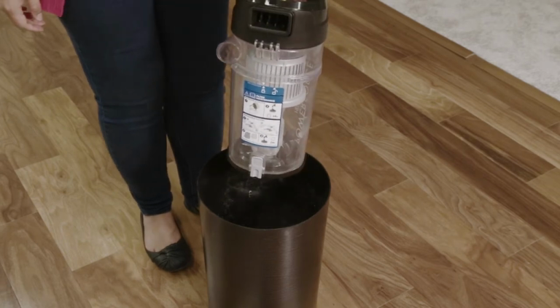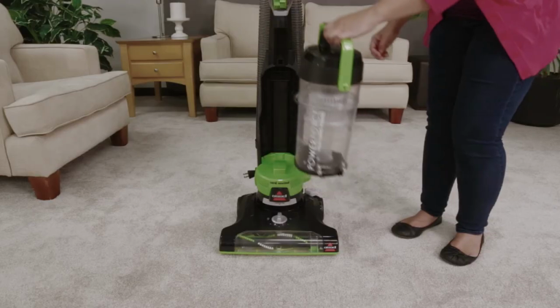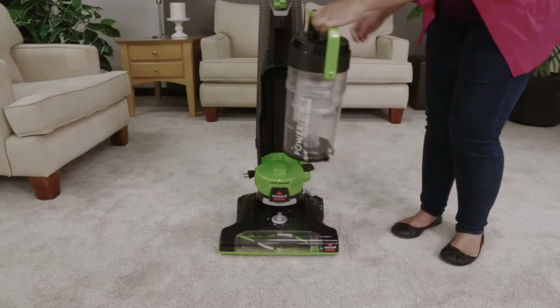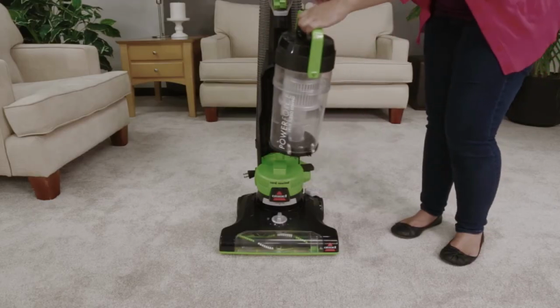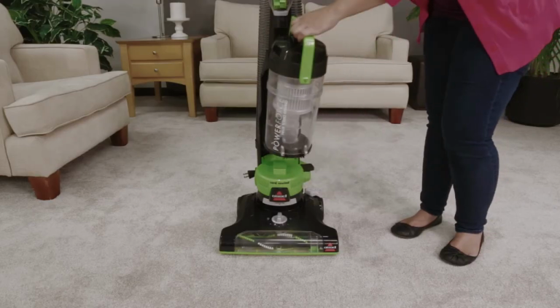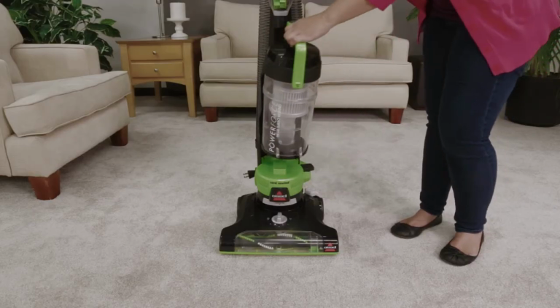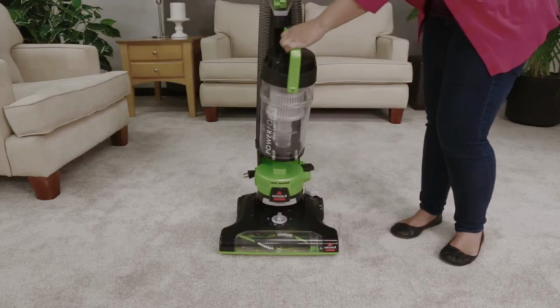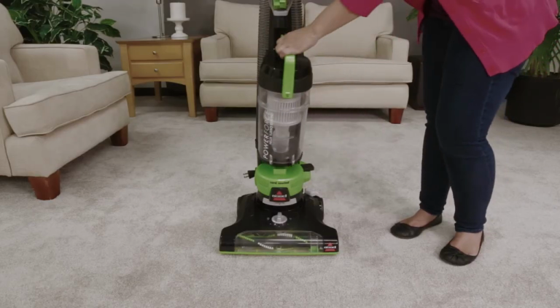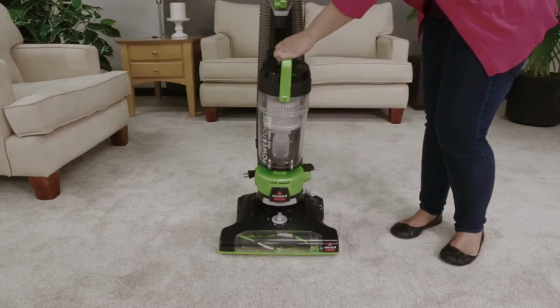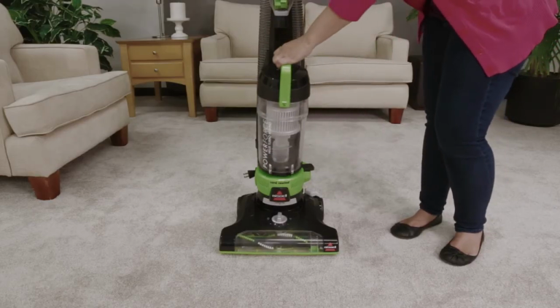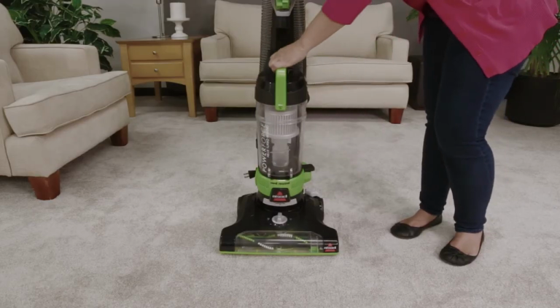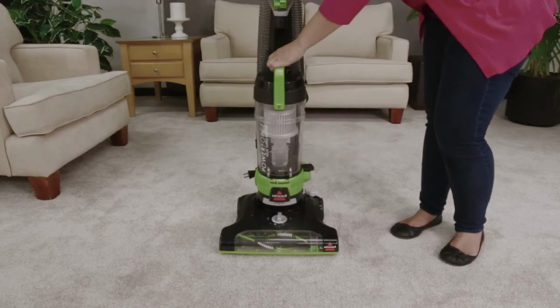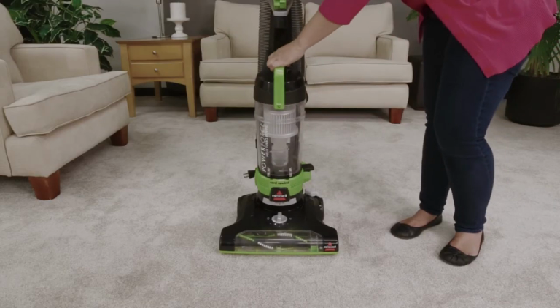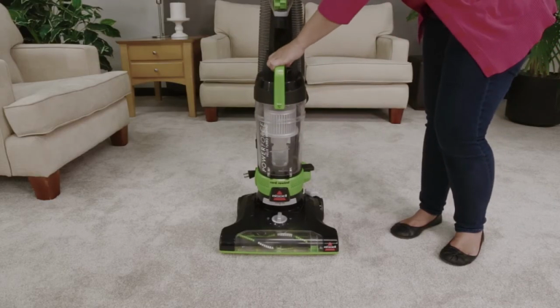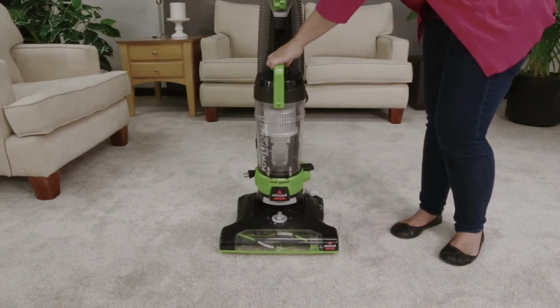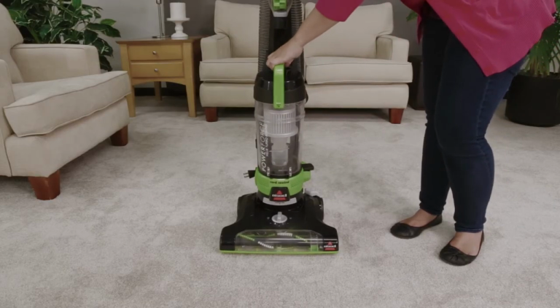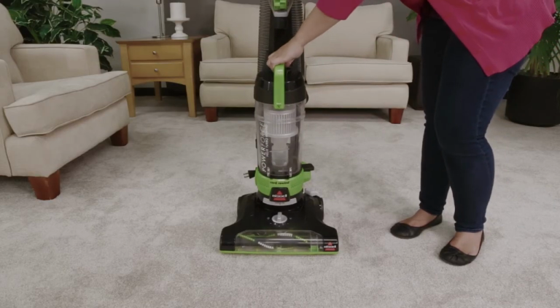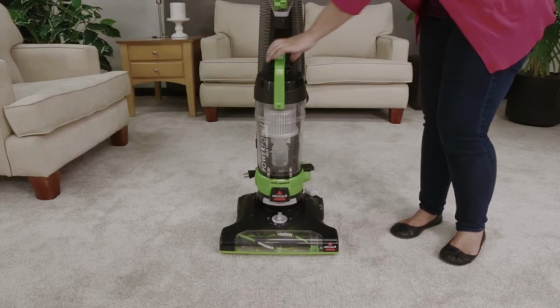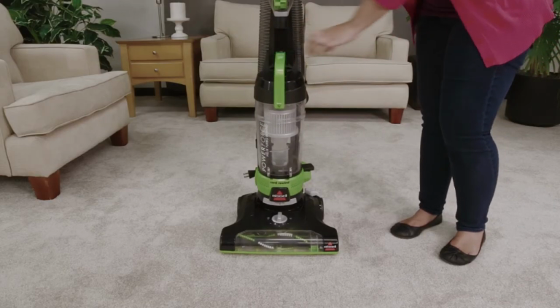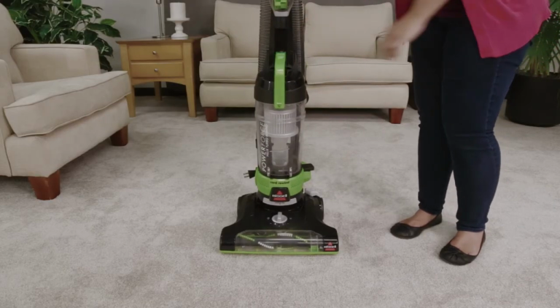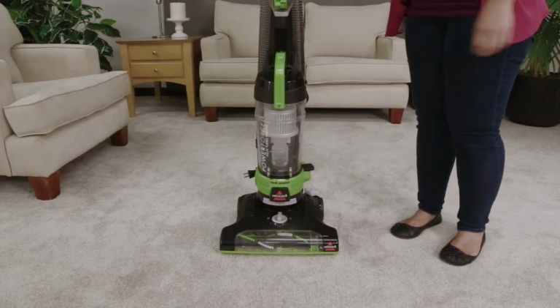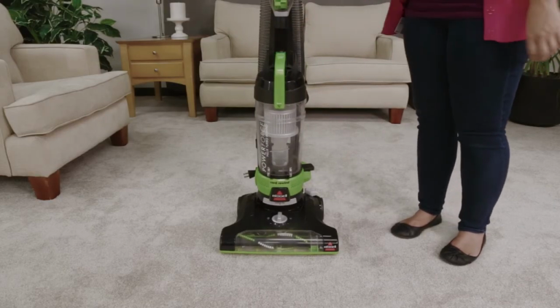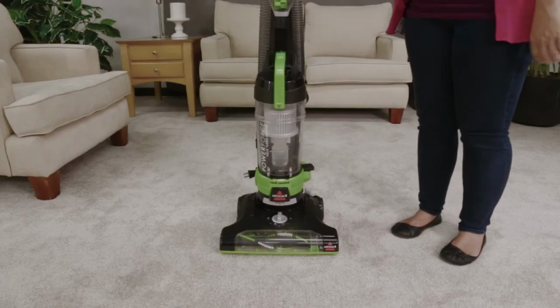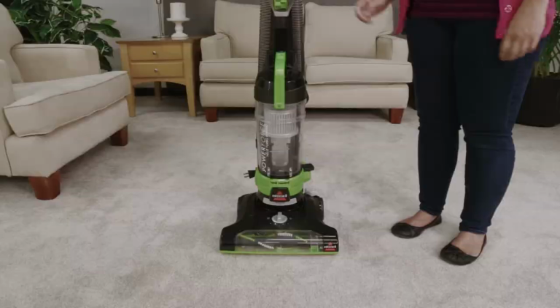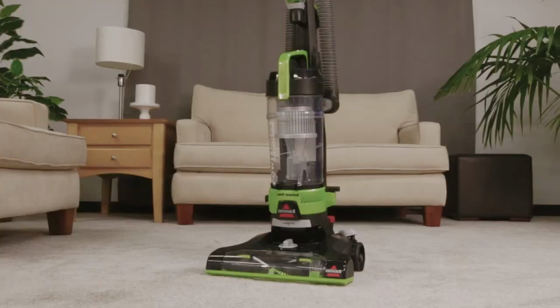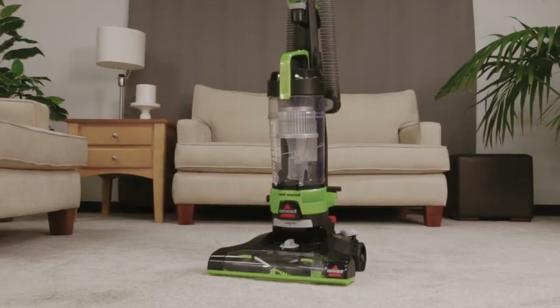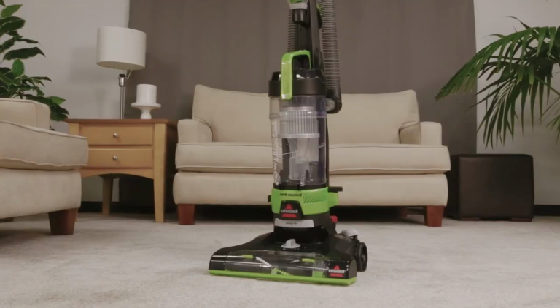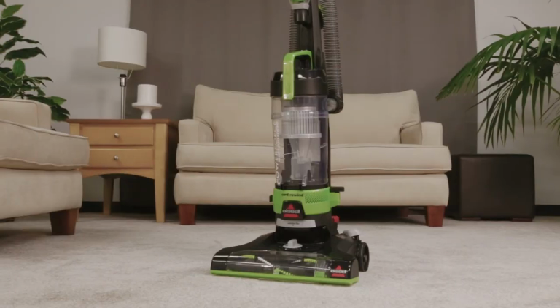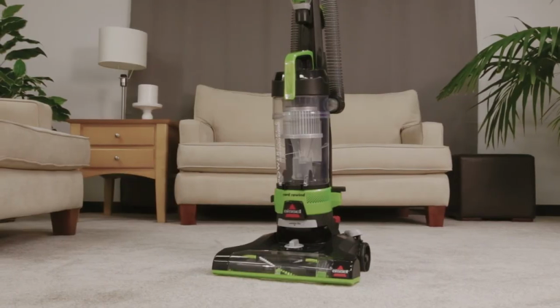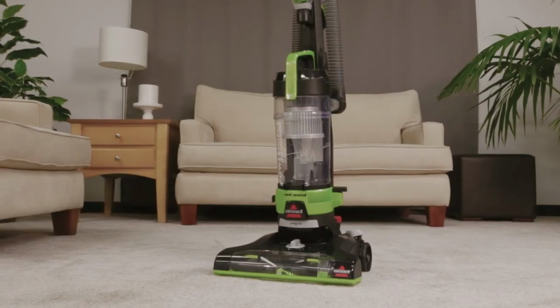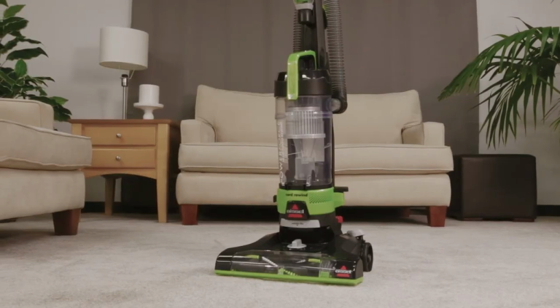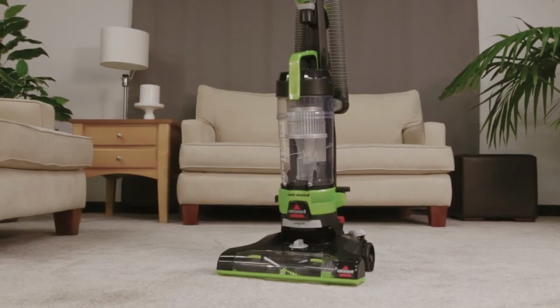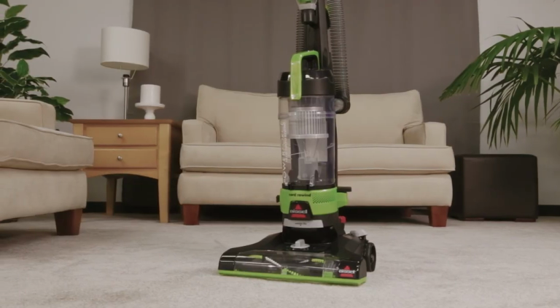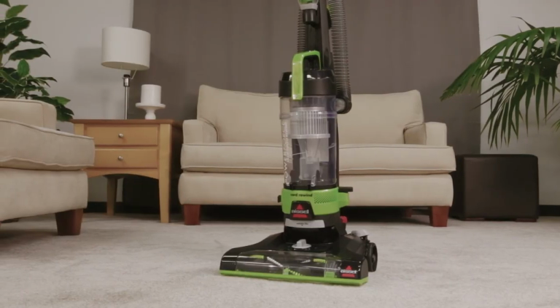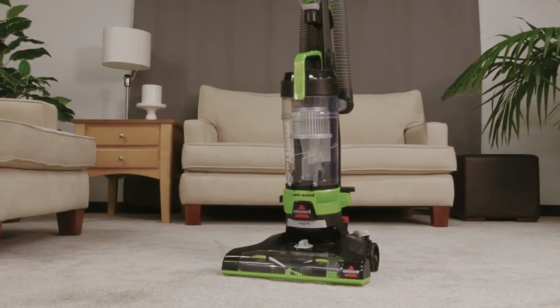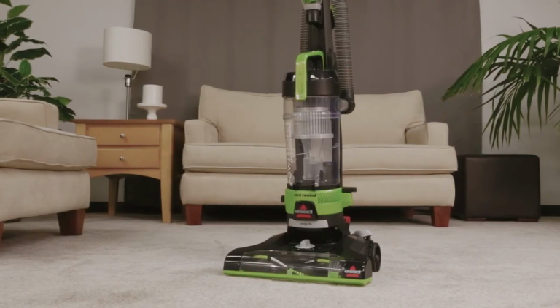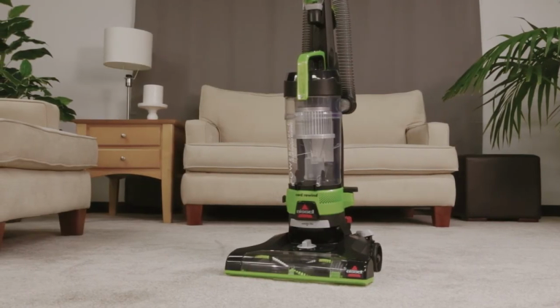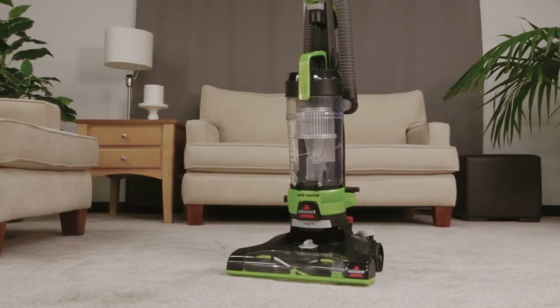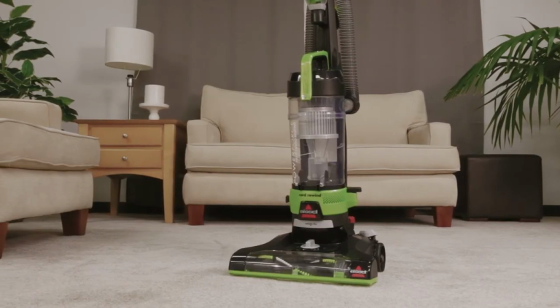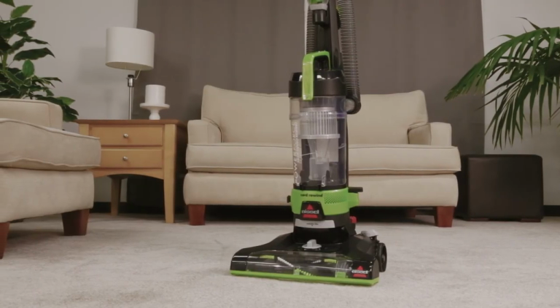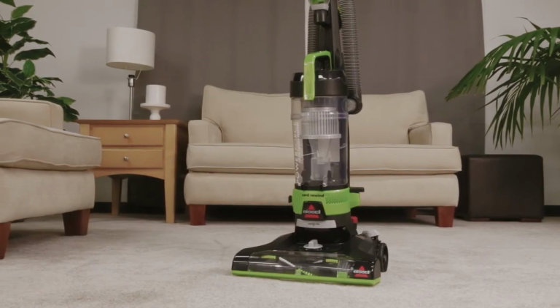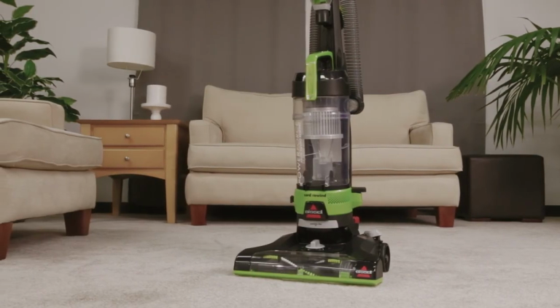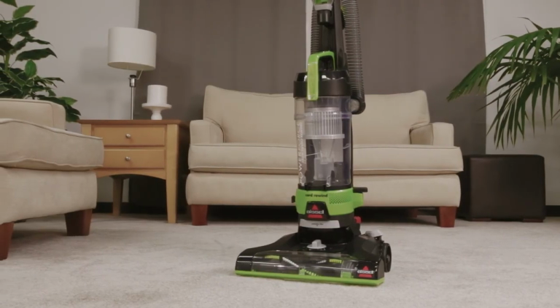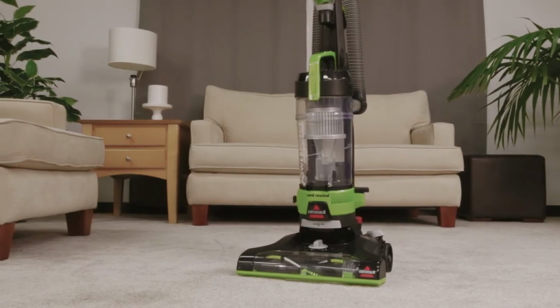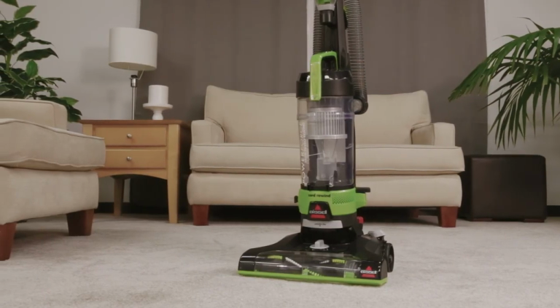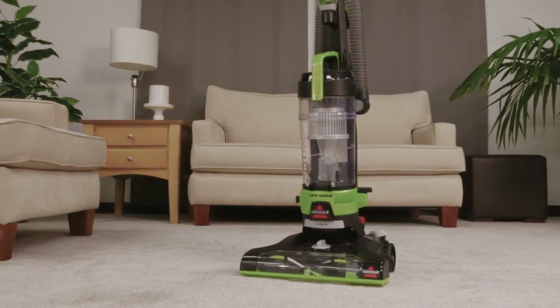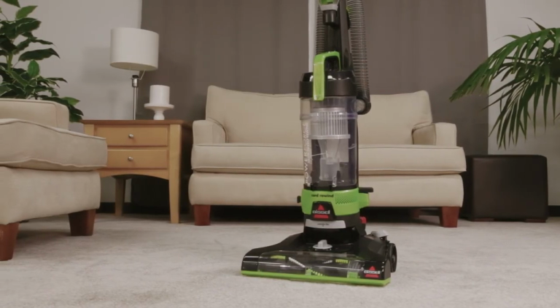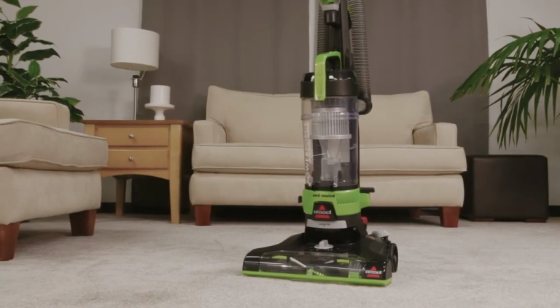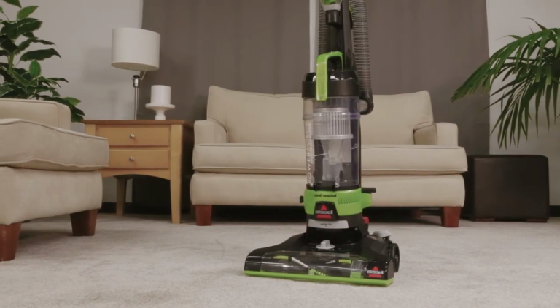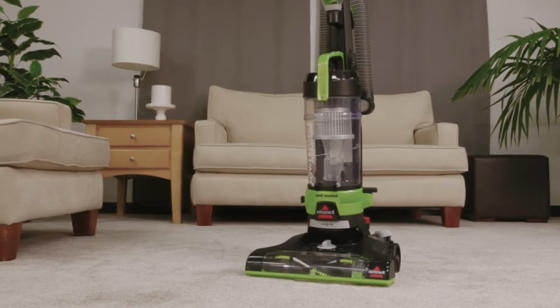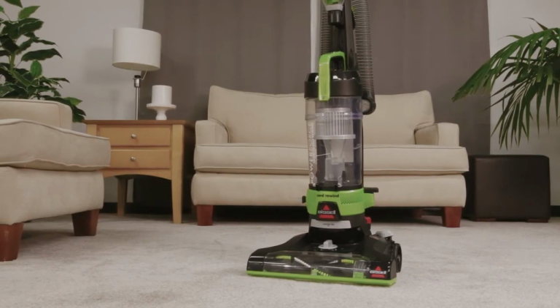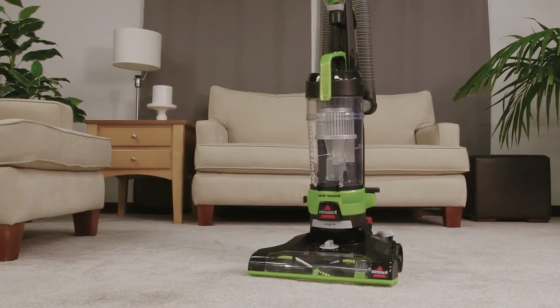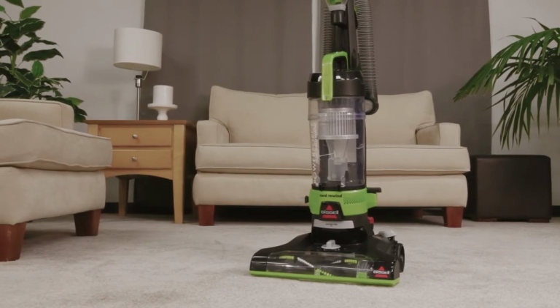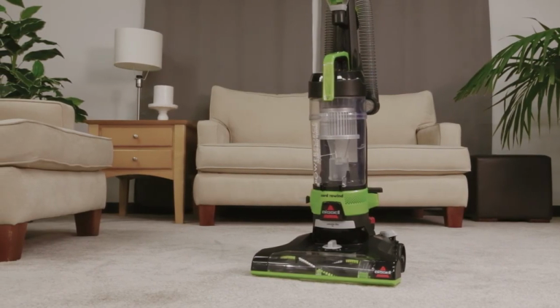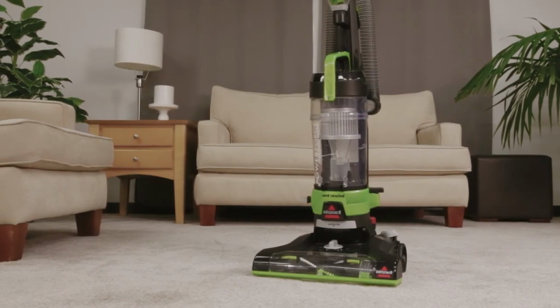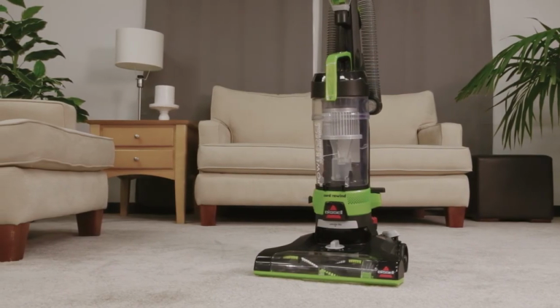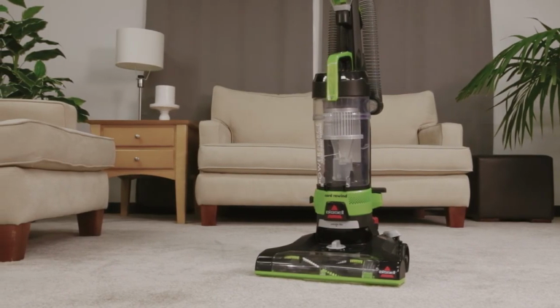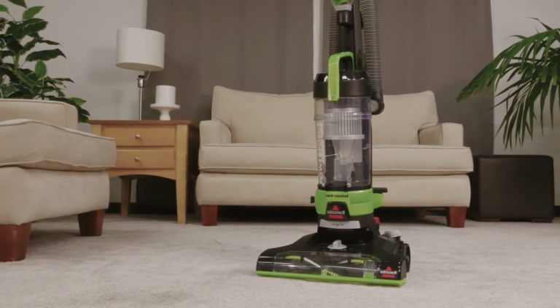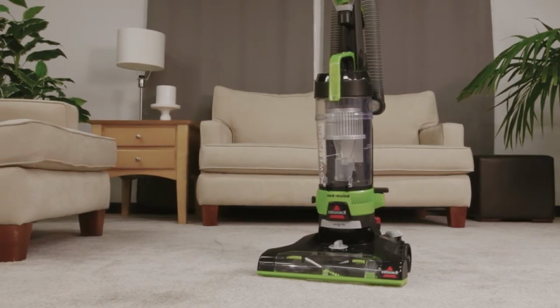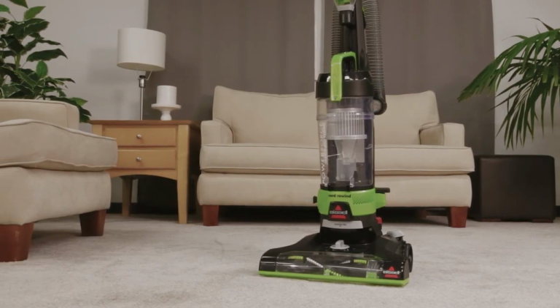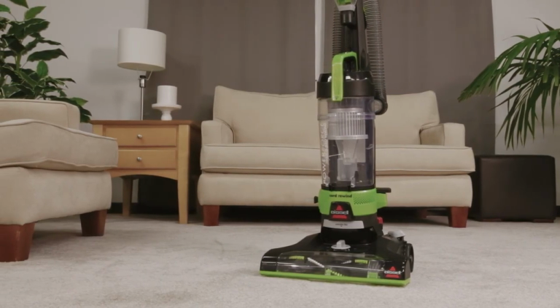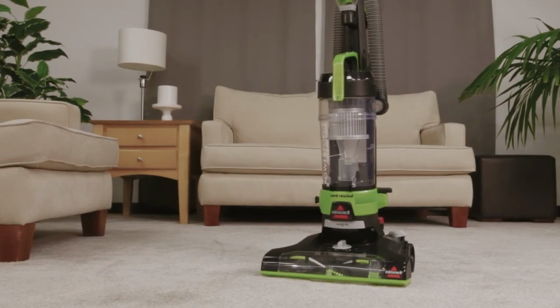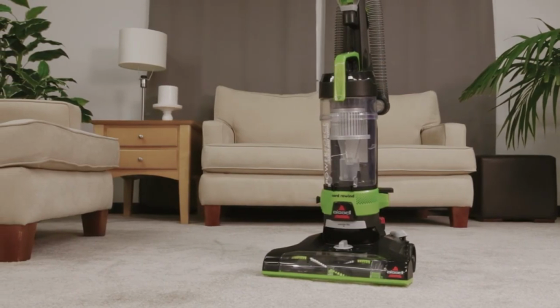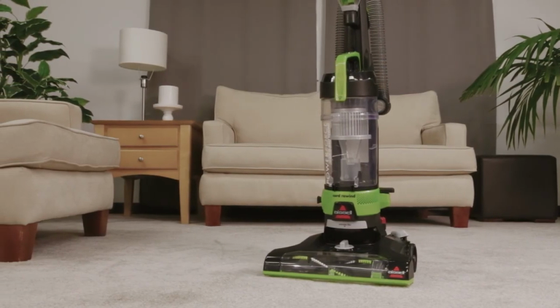Place the dirt tank back onto the machine. Emptying the dirt tank for your PowerForce Helix Turbo Rewind is that easy!